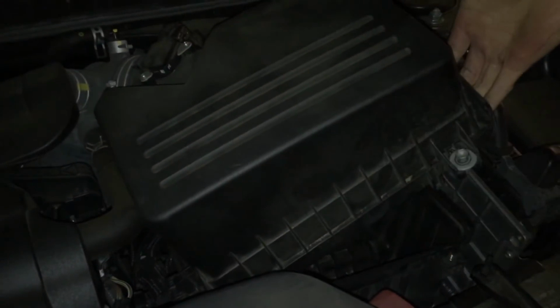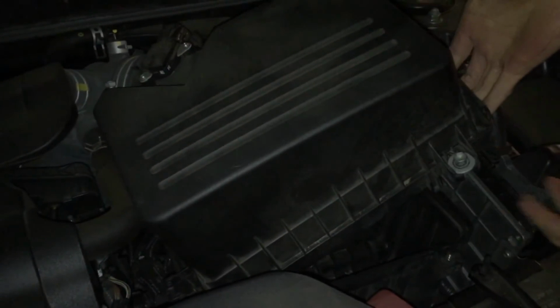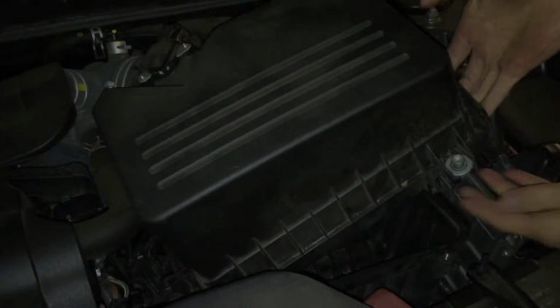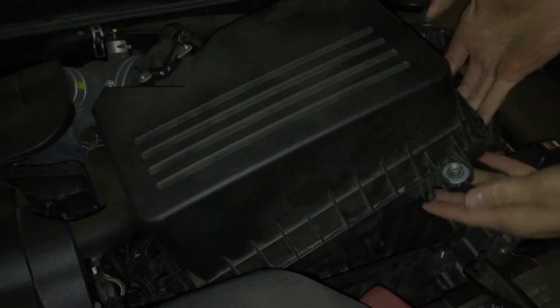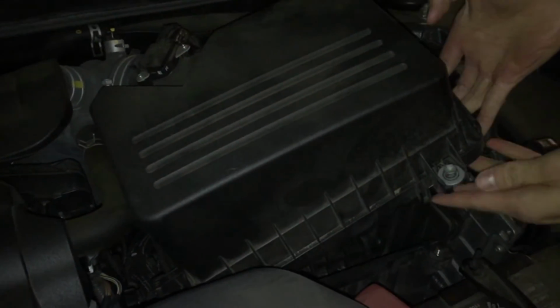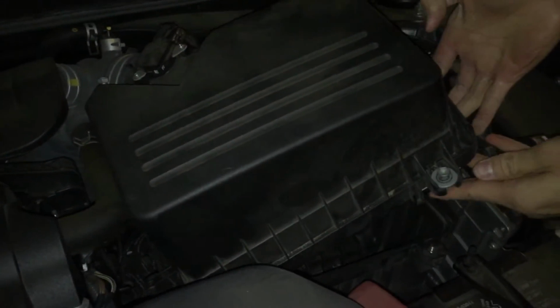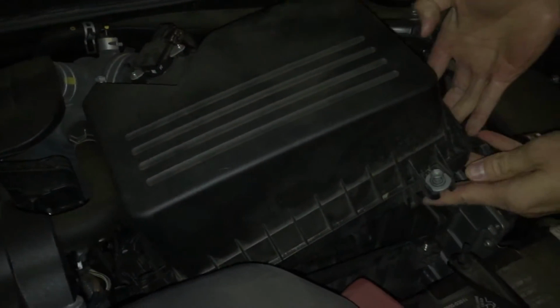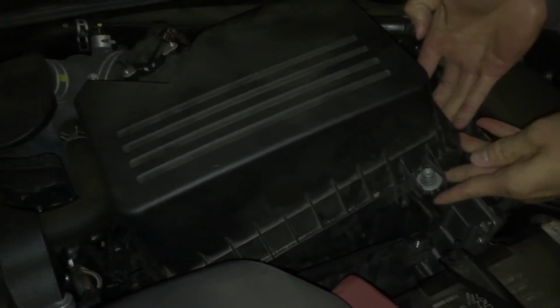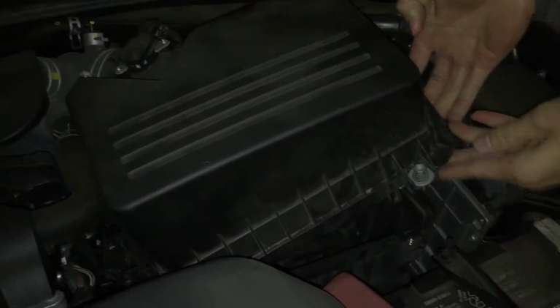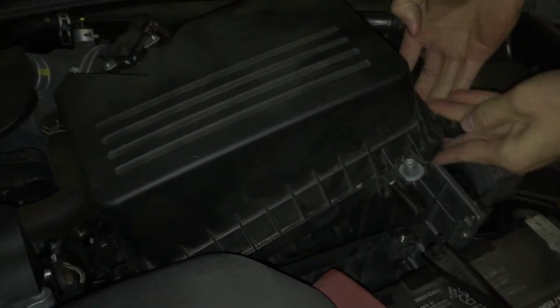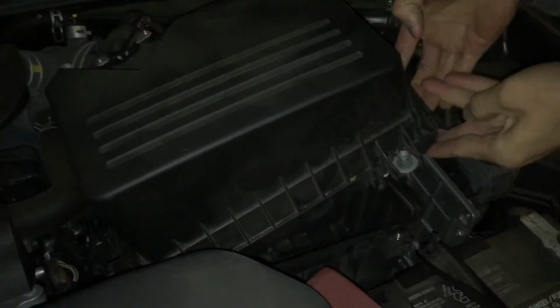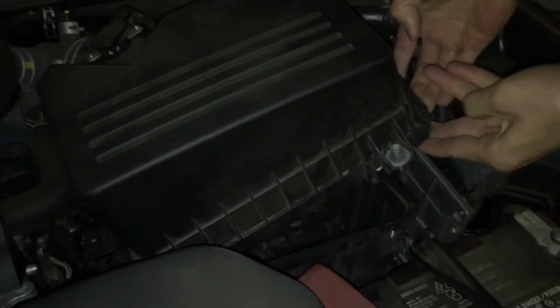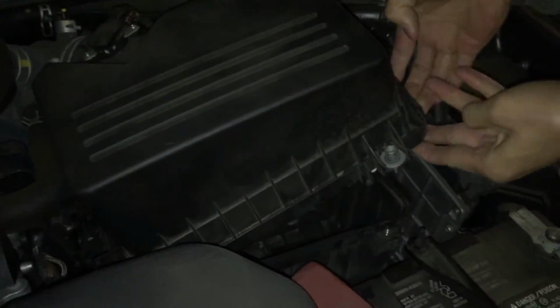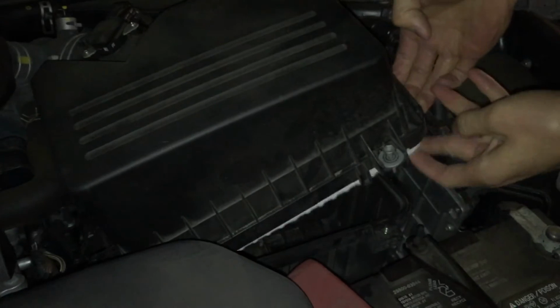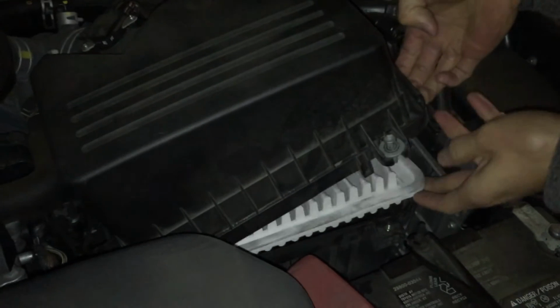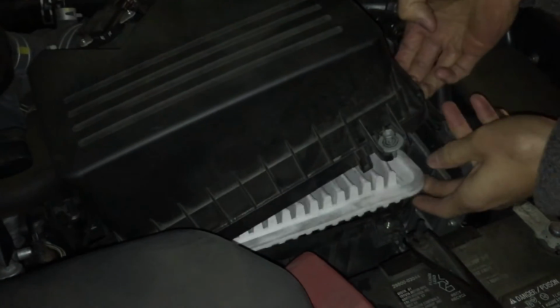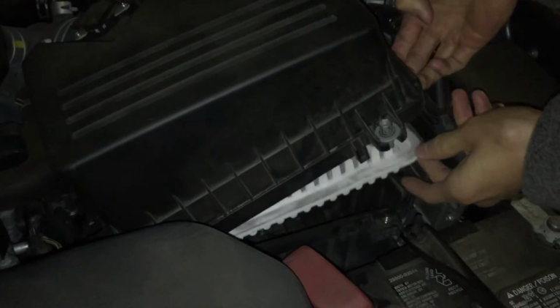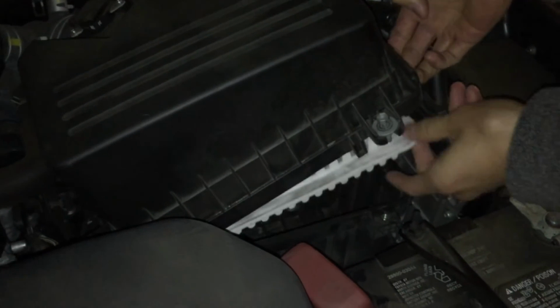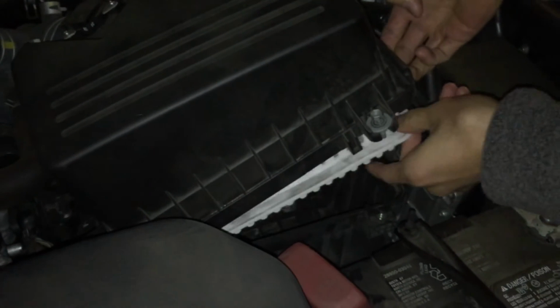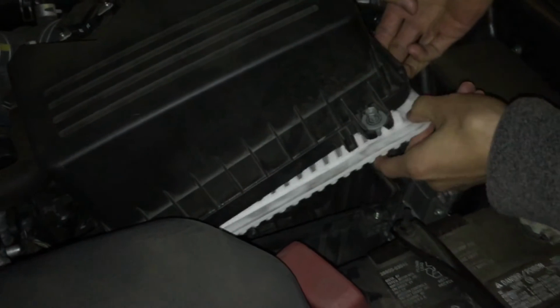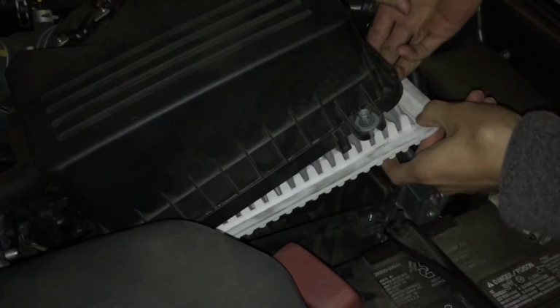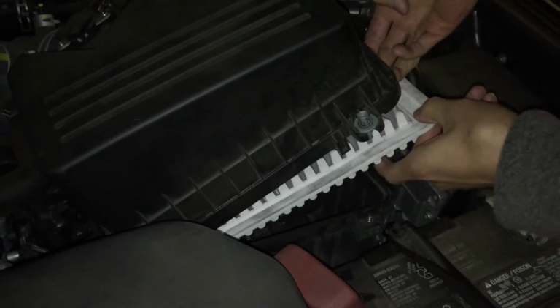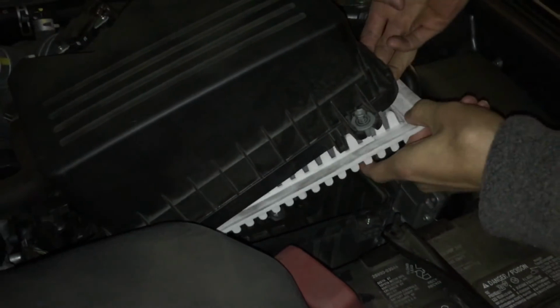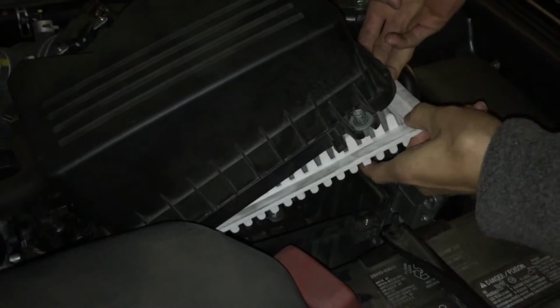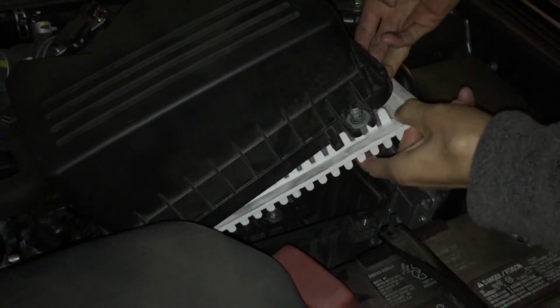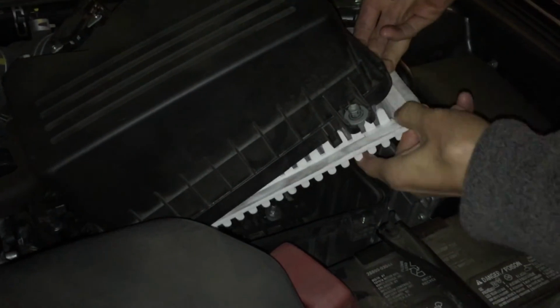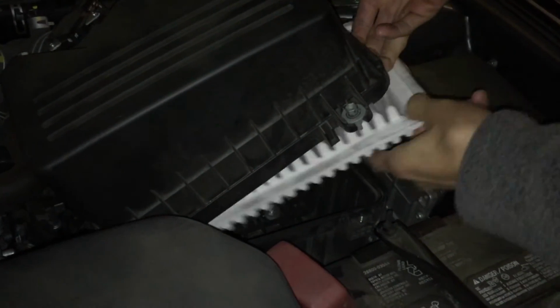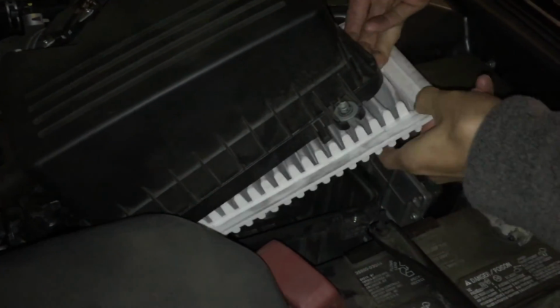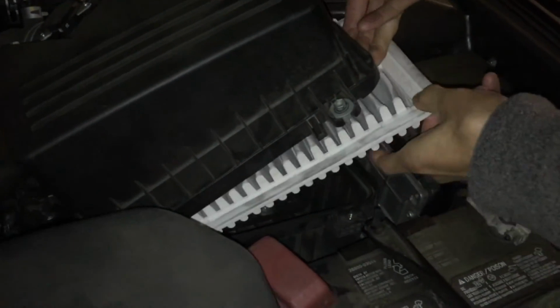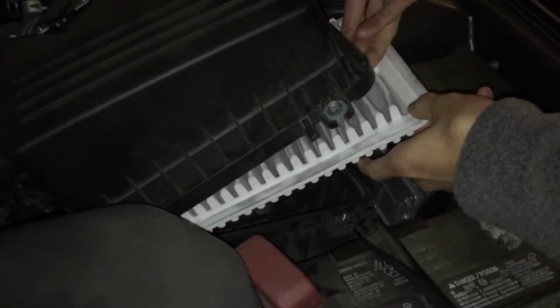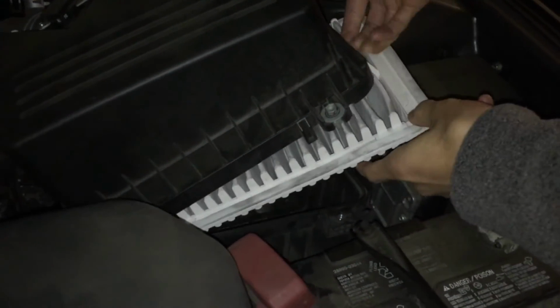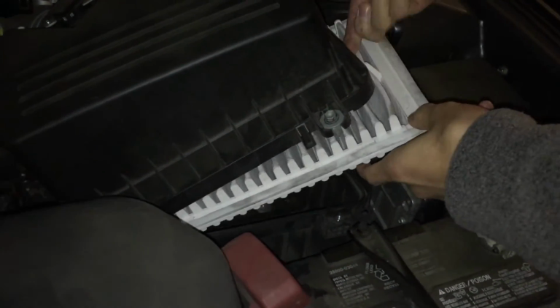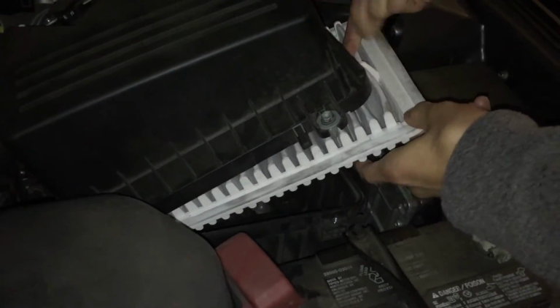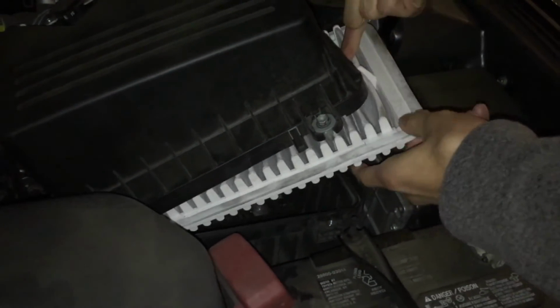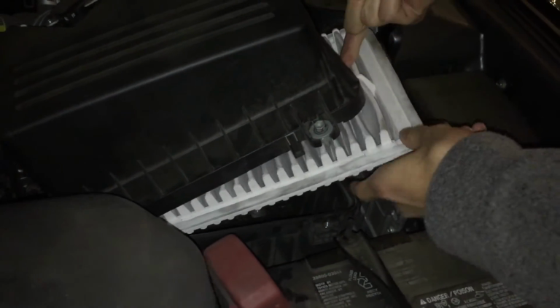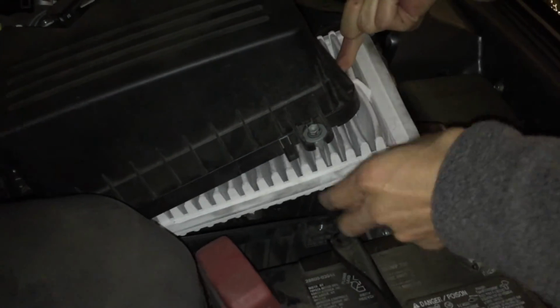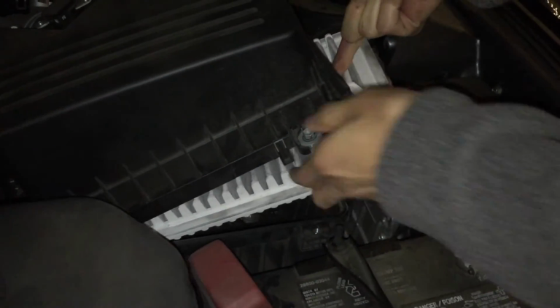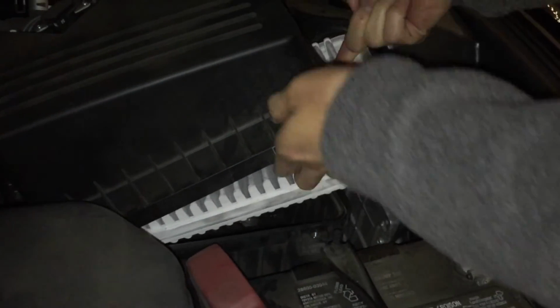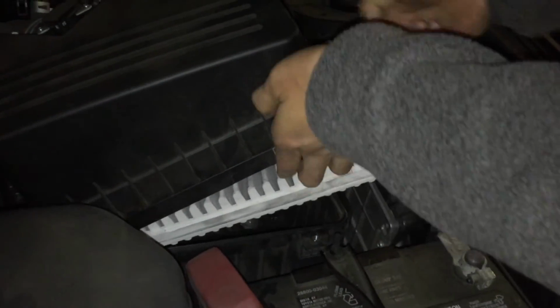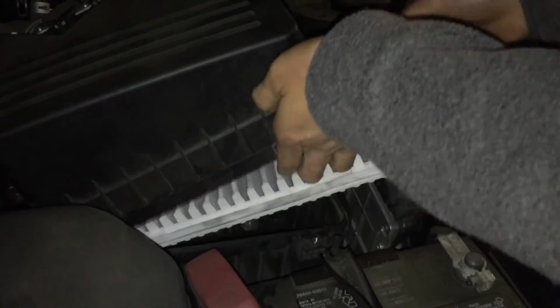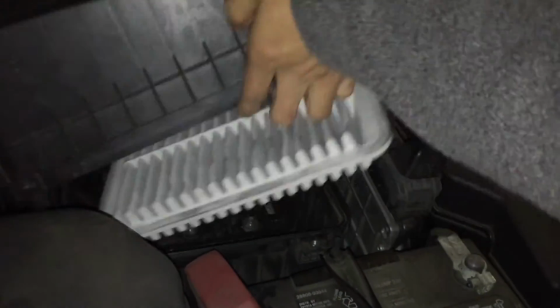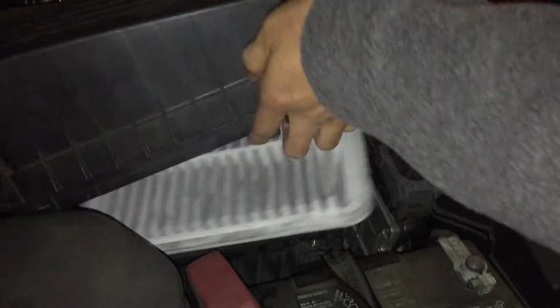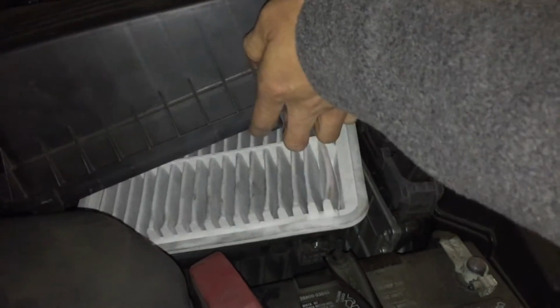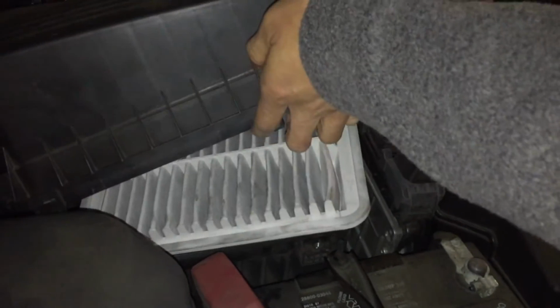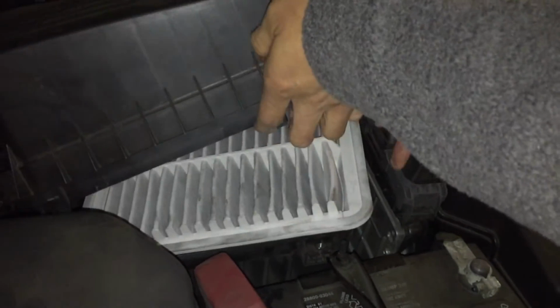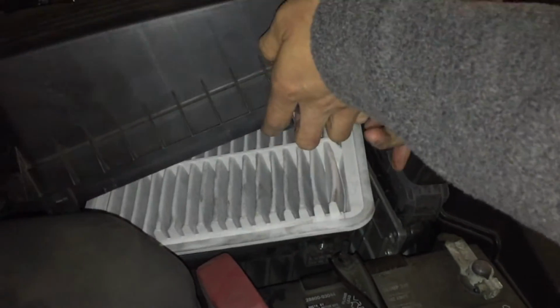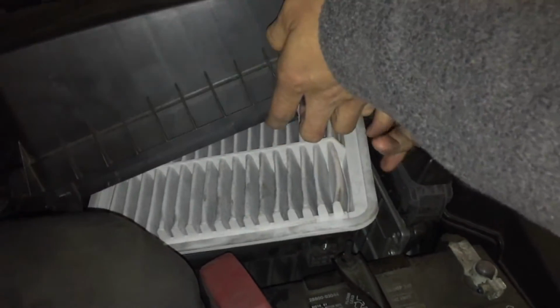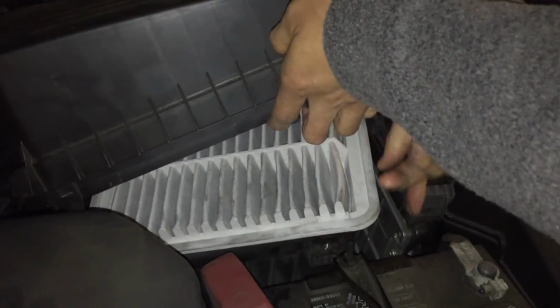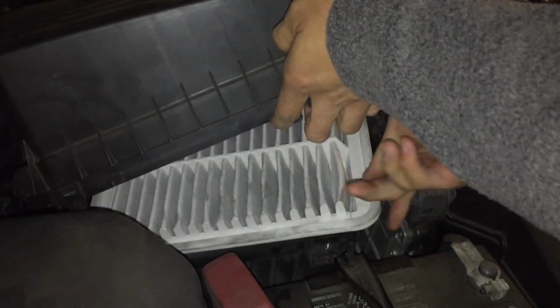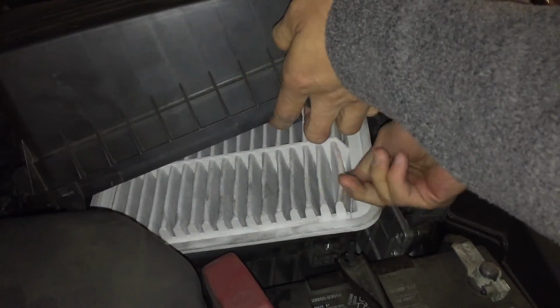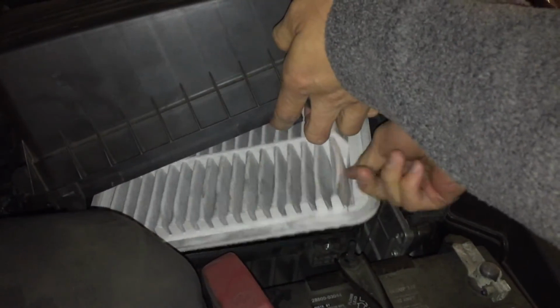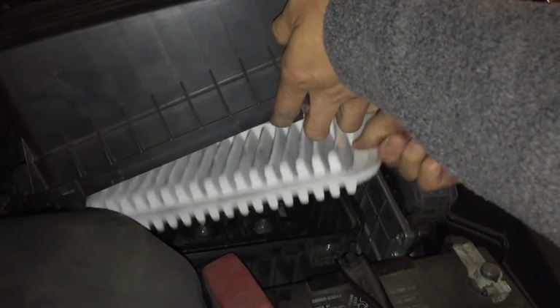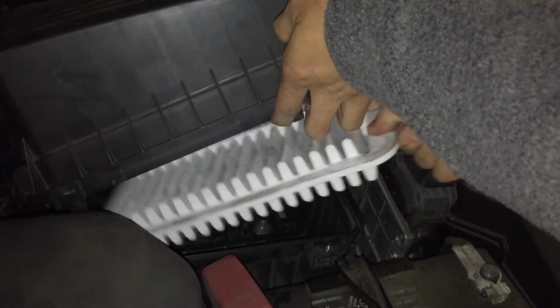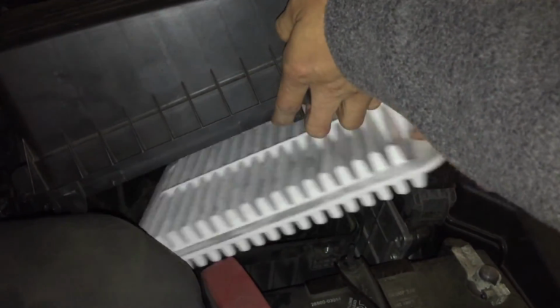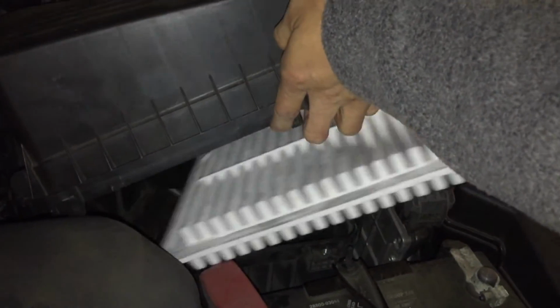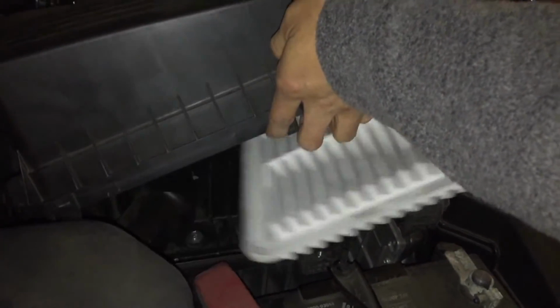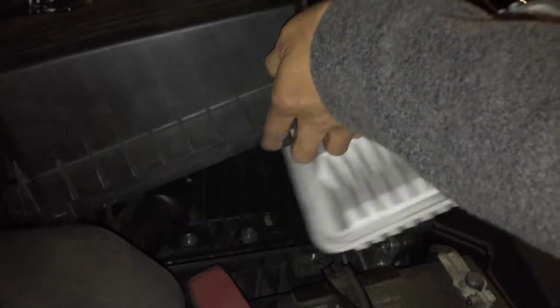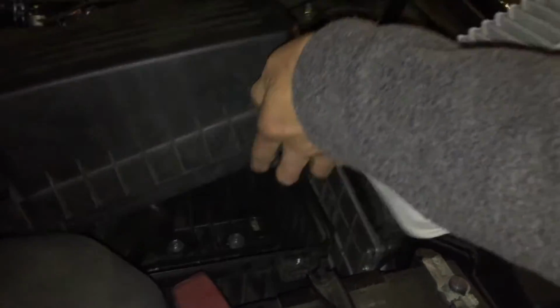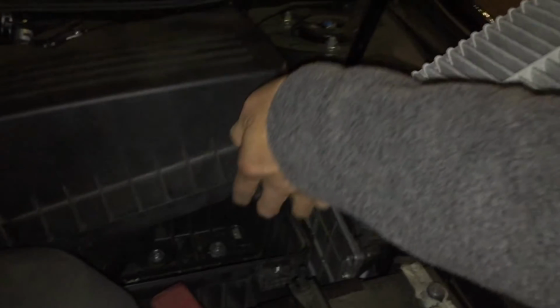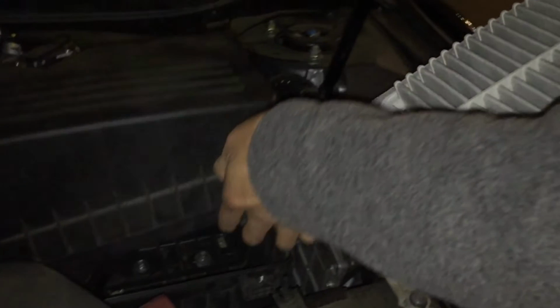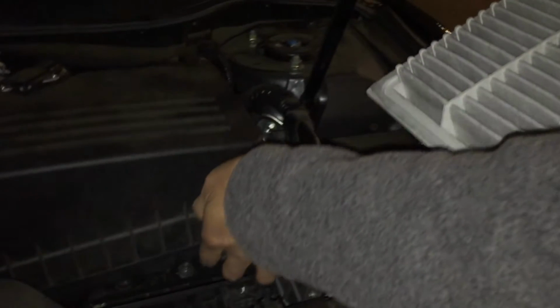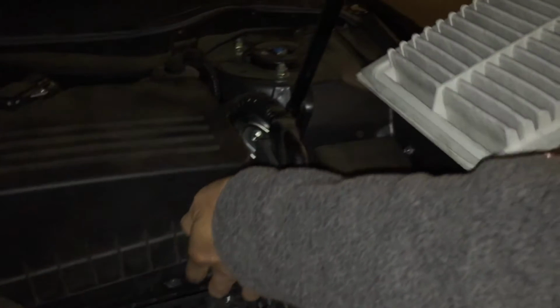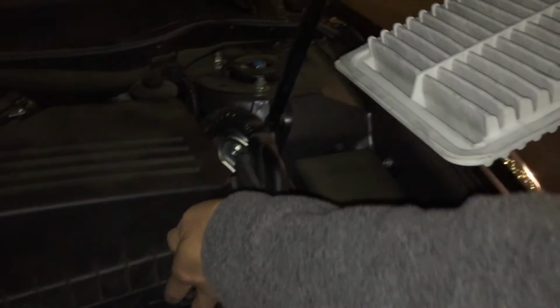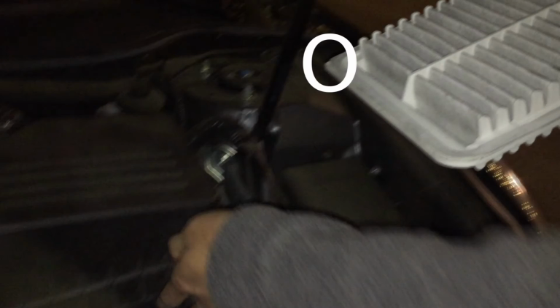So the bolts won't come all the way out, but you'll know when they come out — like when they're loose. So then go ahead and take the air filter out.